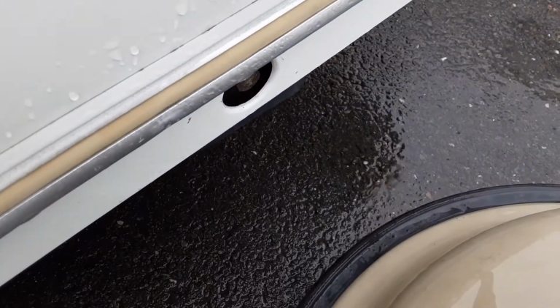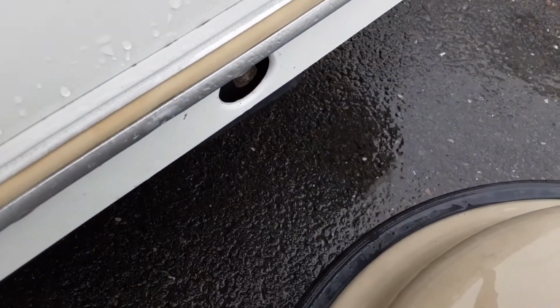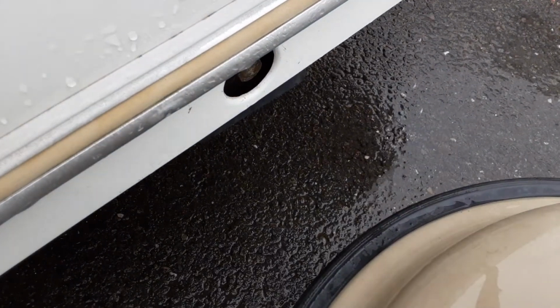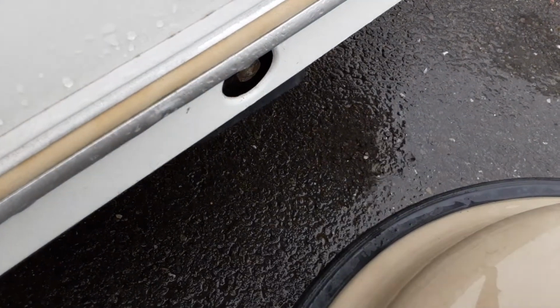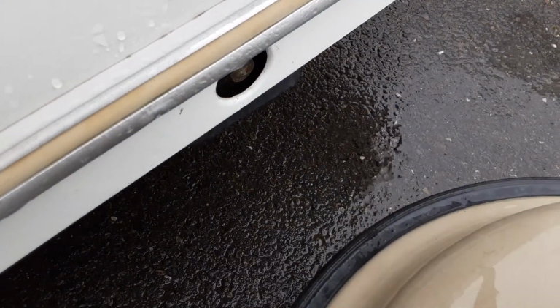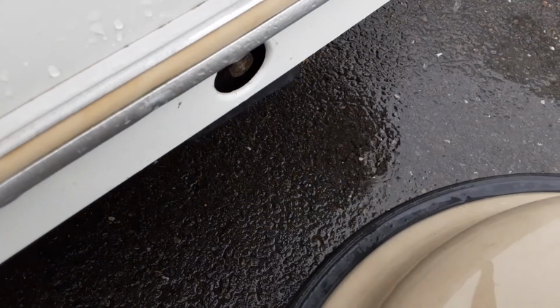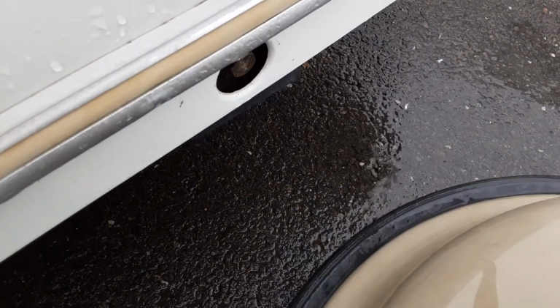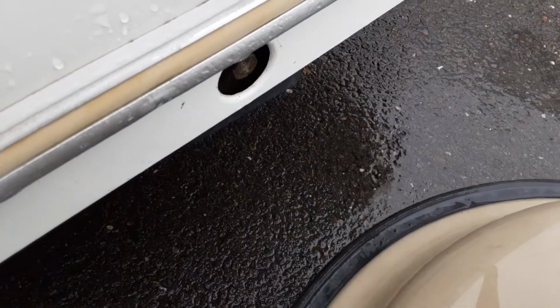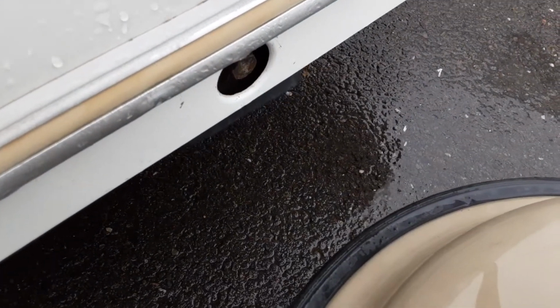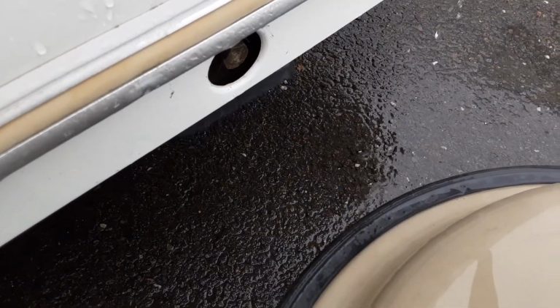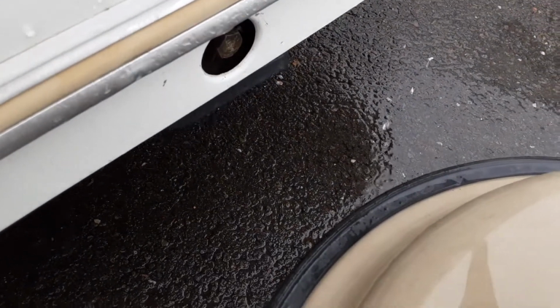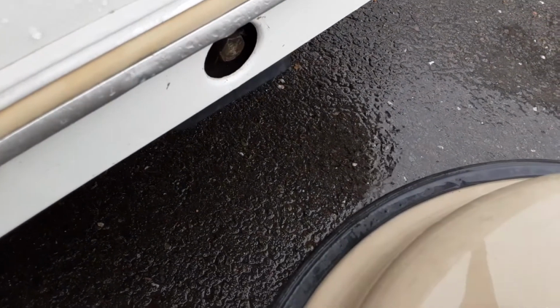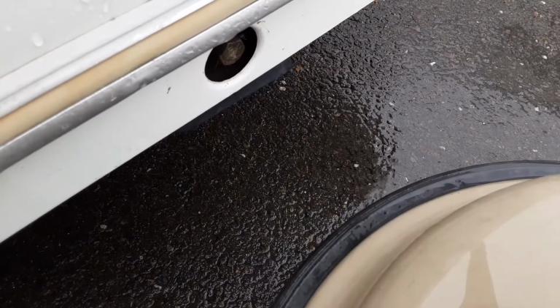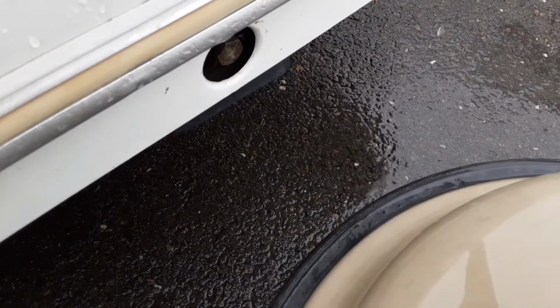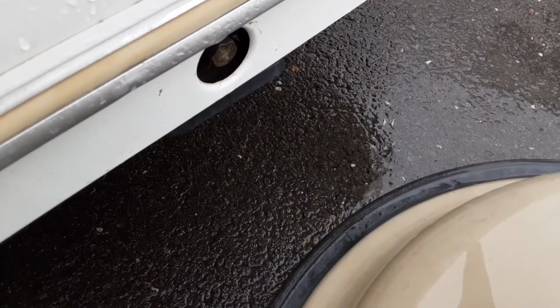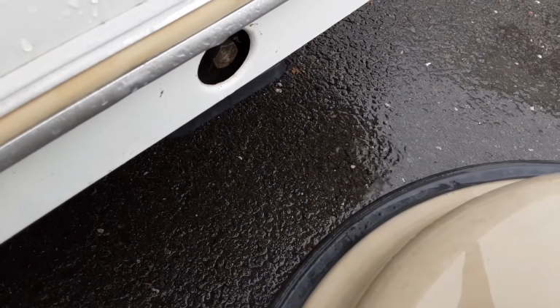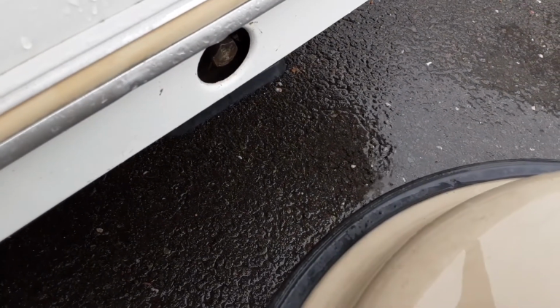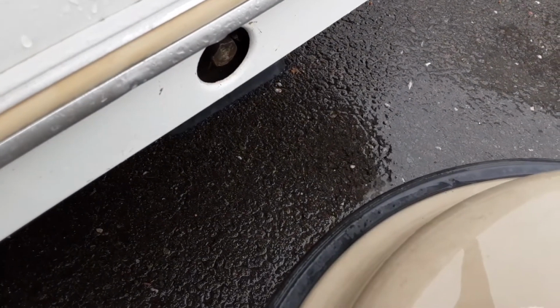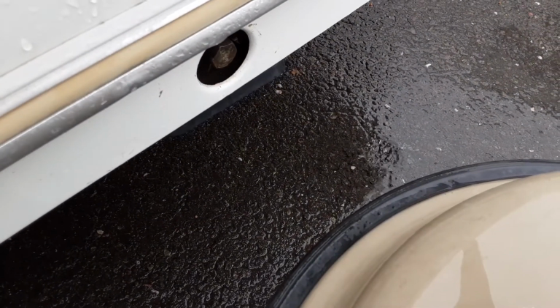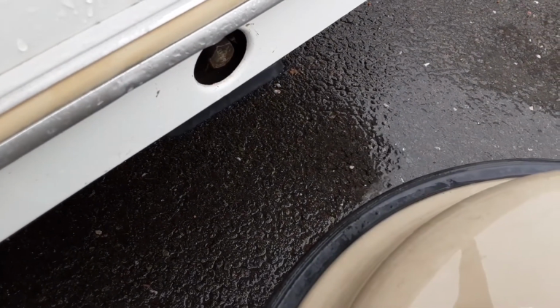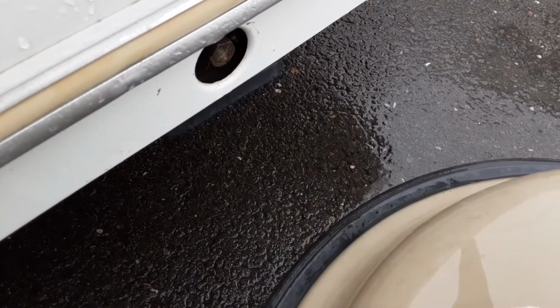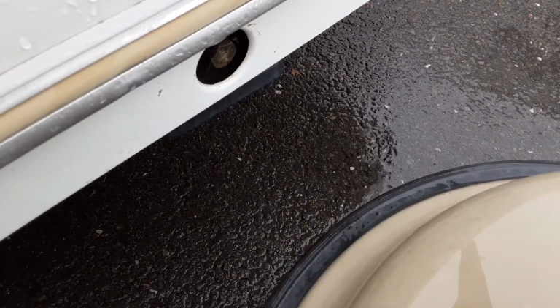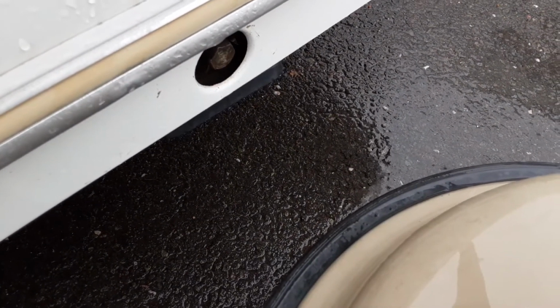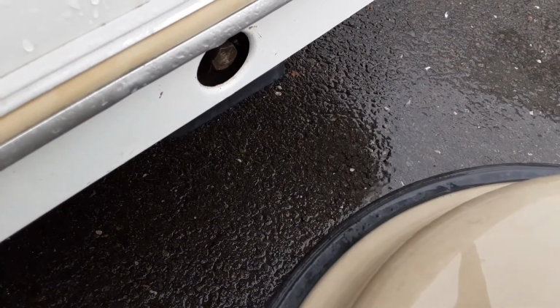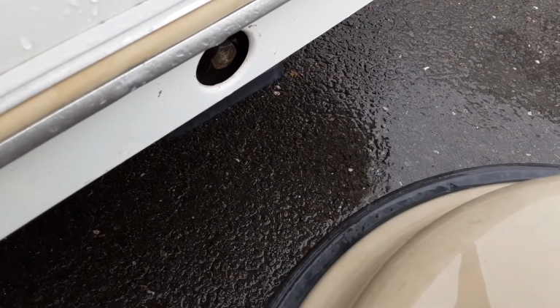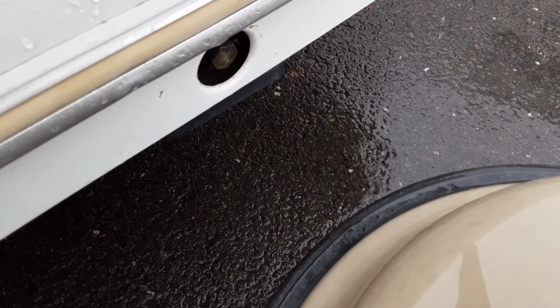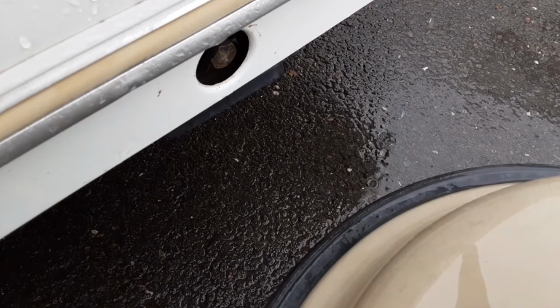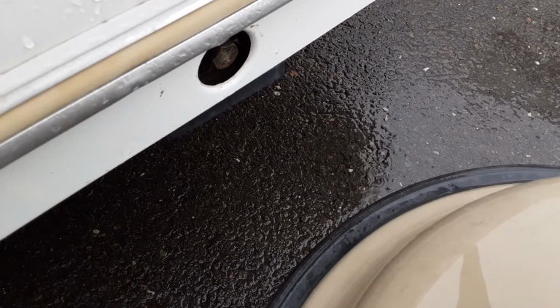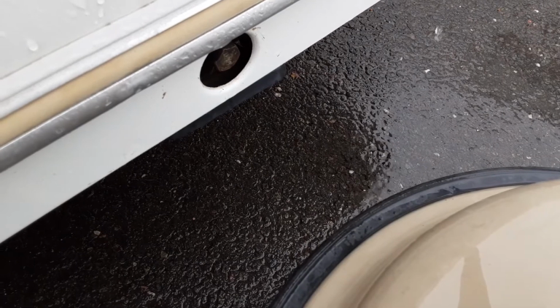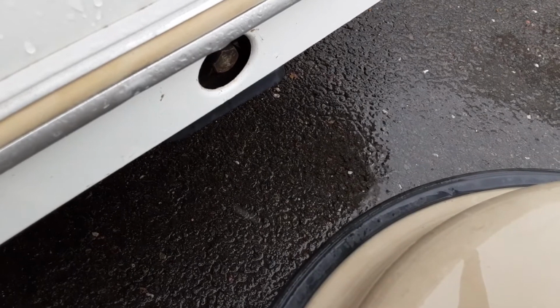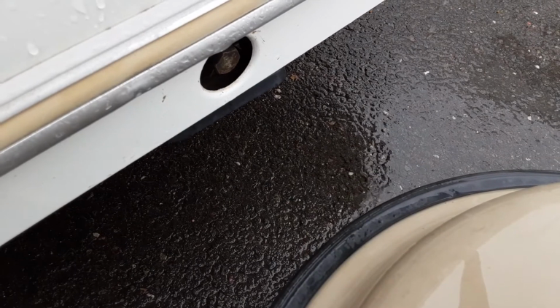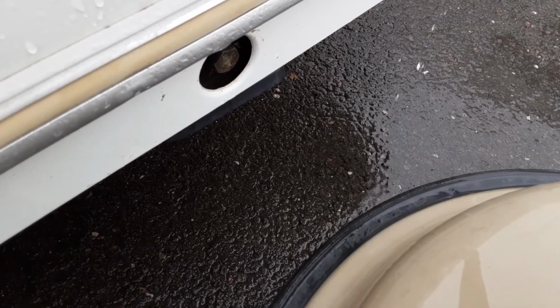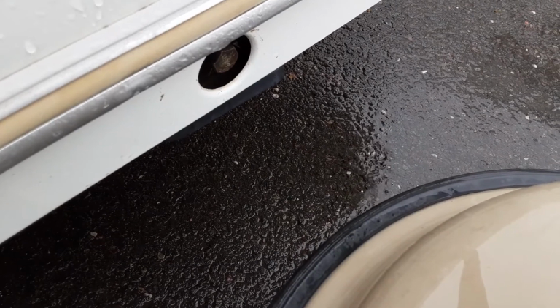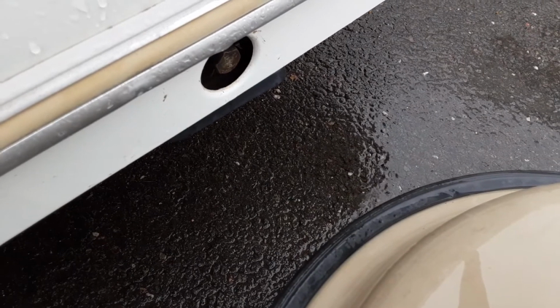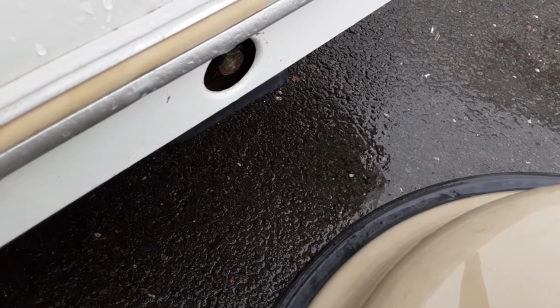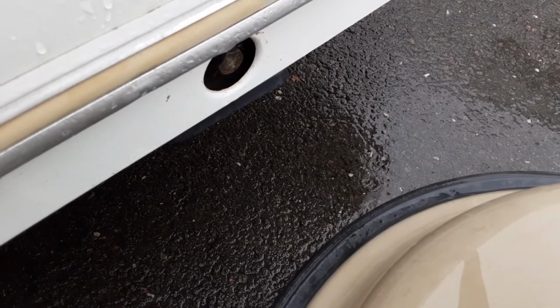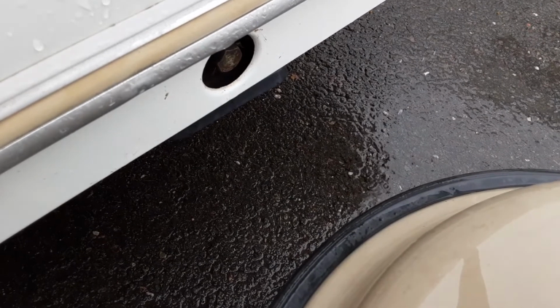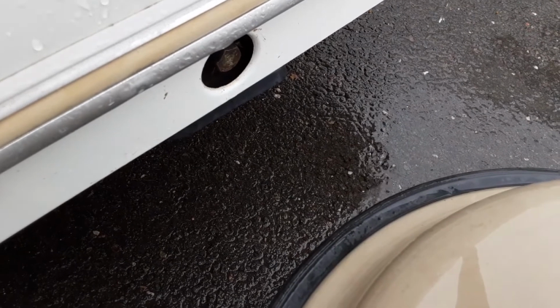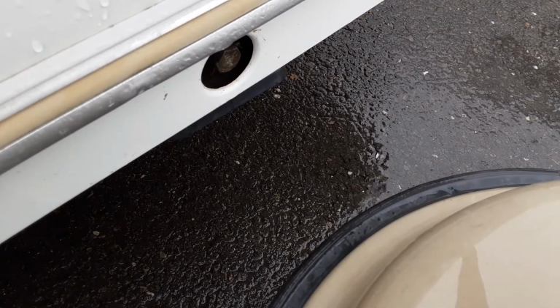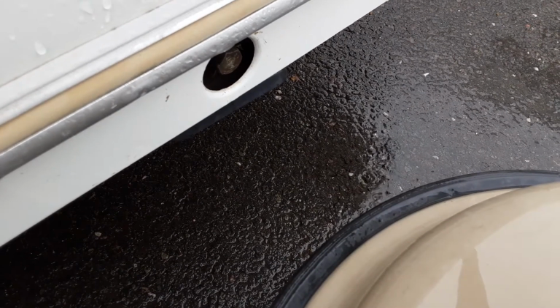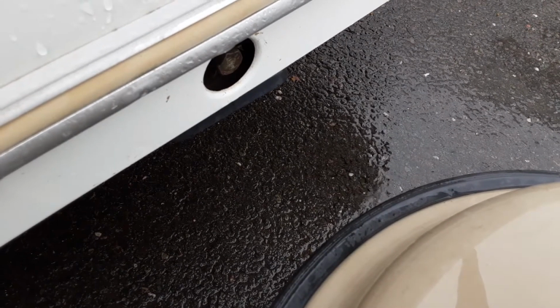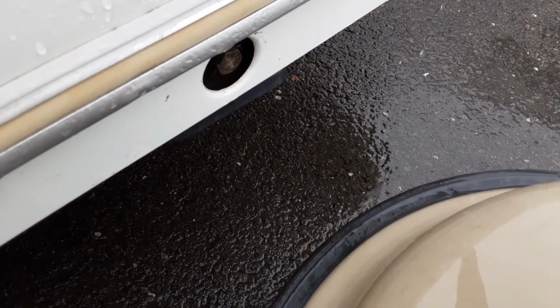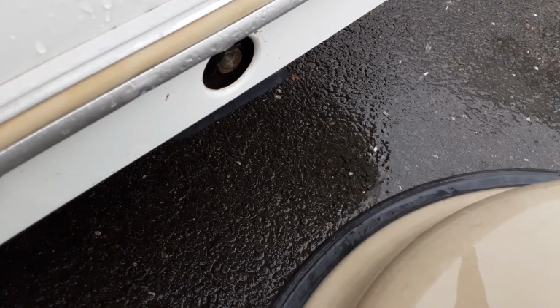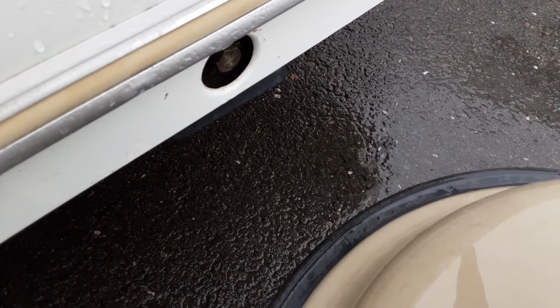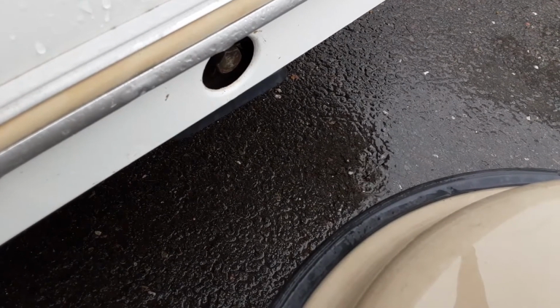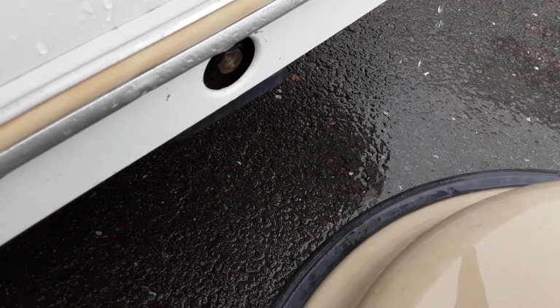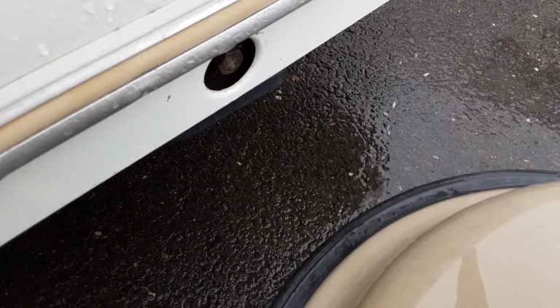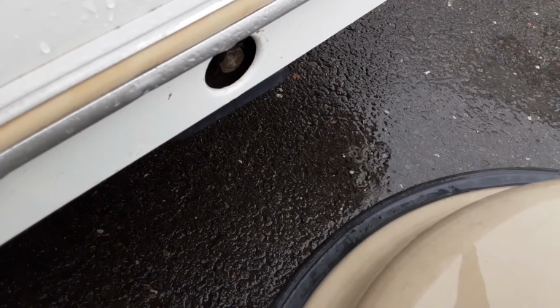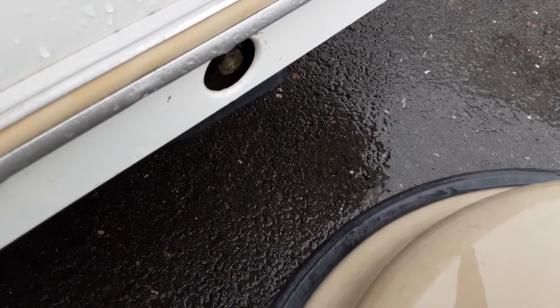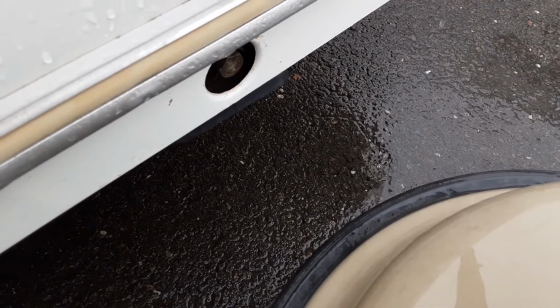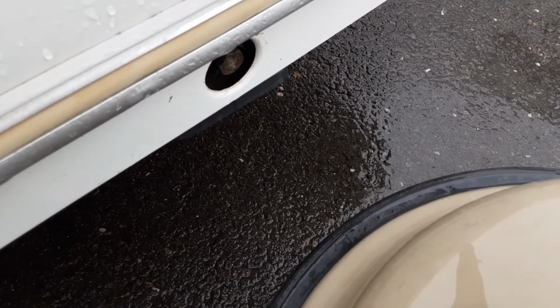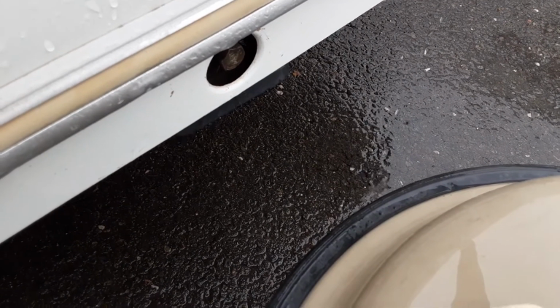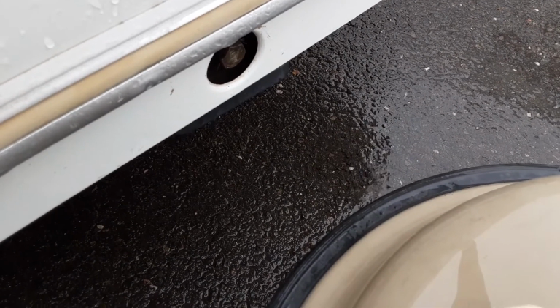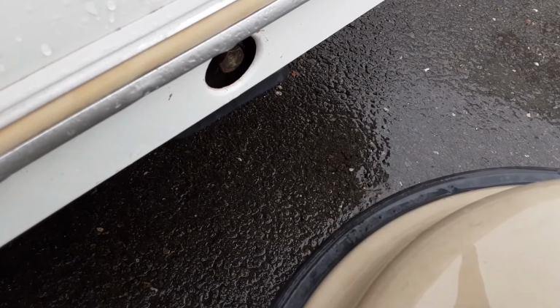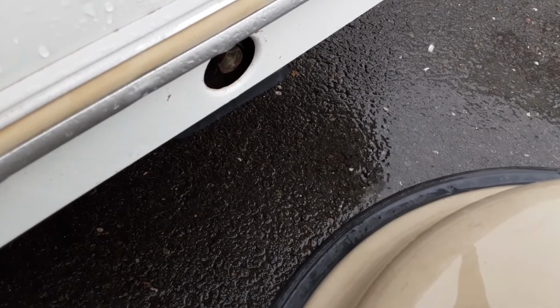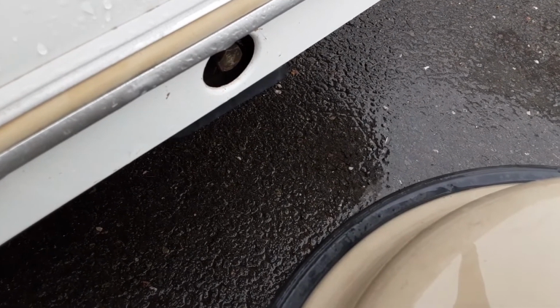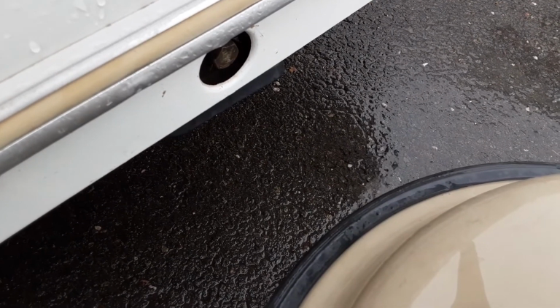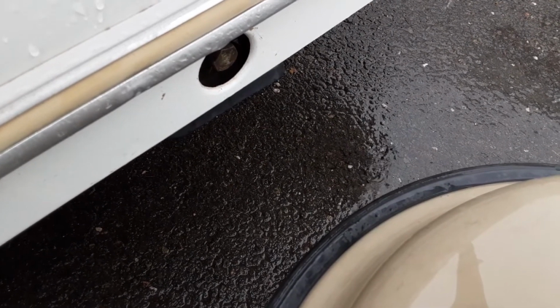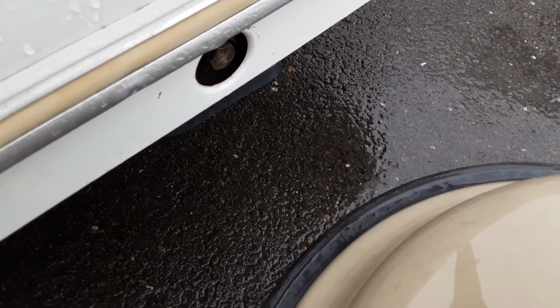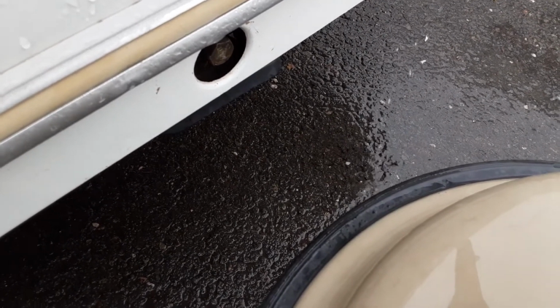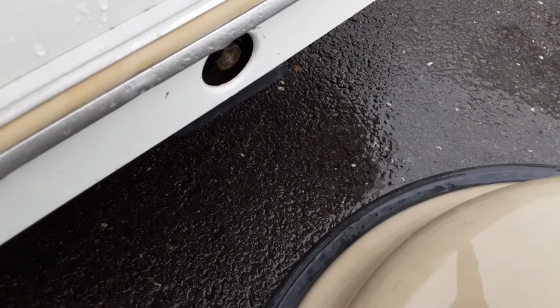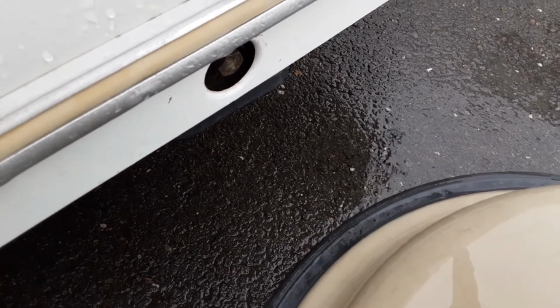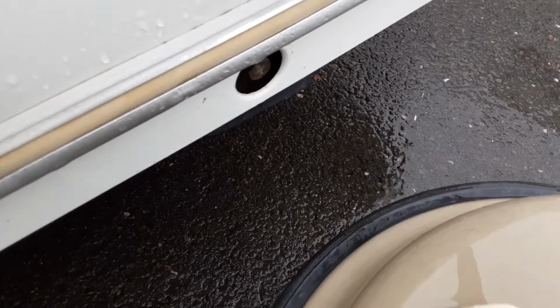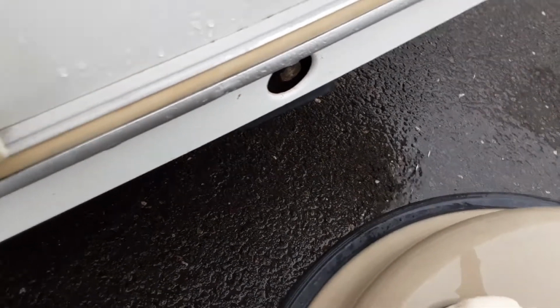You've then got your wind-down leg on either side of the caravan at the front to stabilise the caravan. They aren't there for lifting the van — they are just there for stabilising.